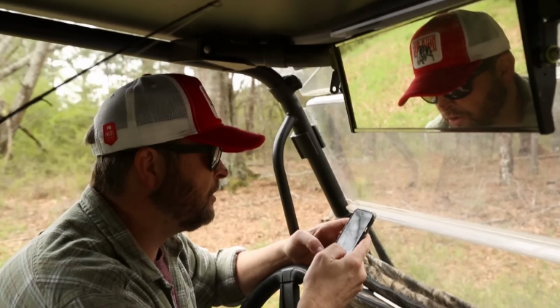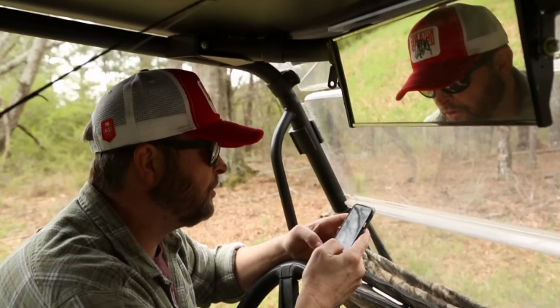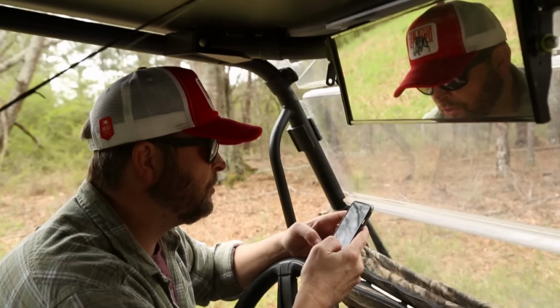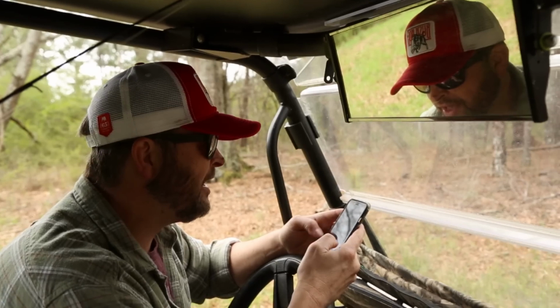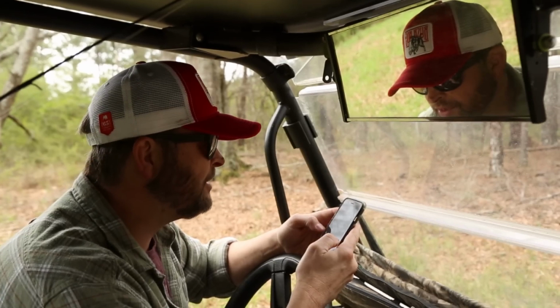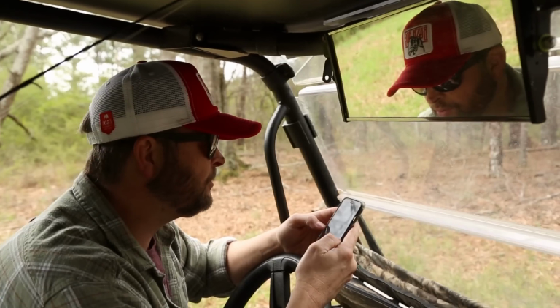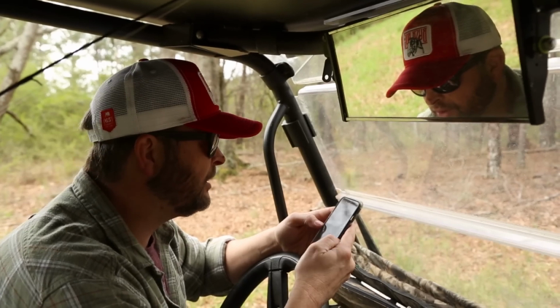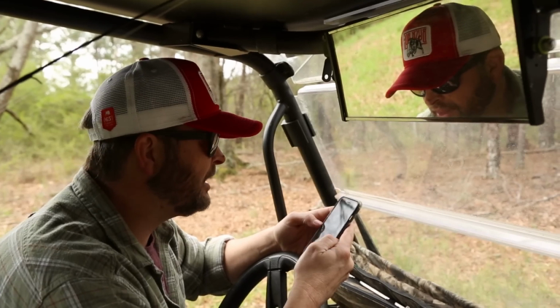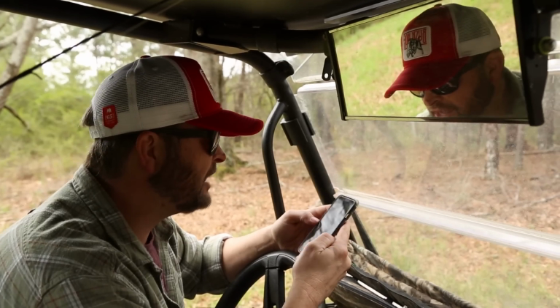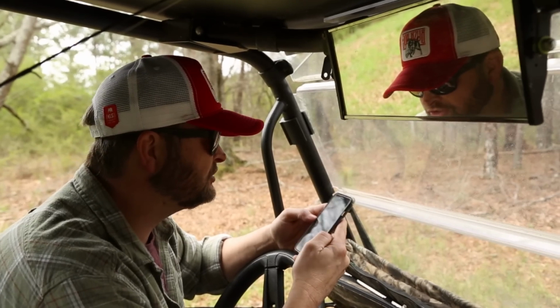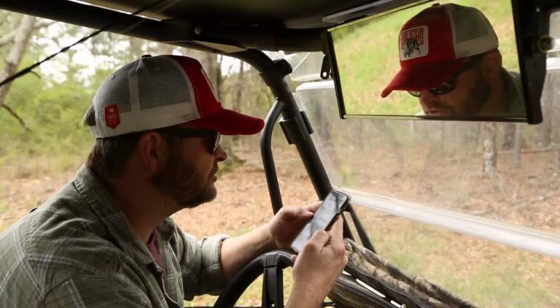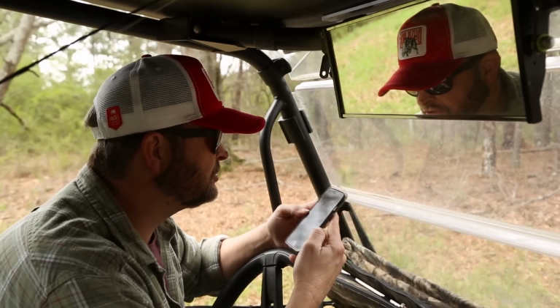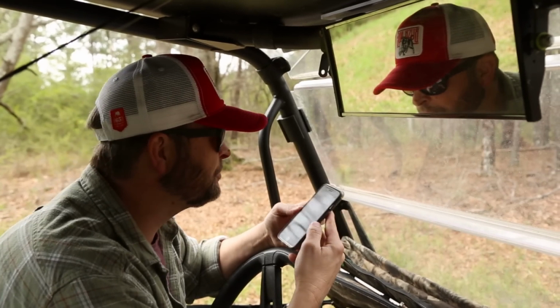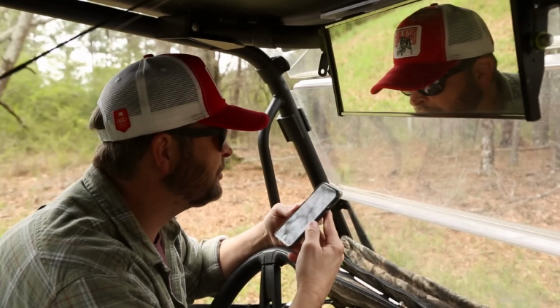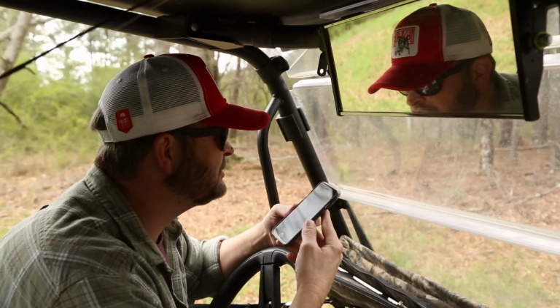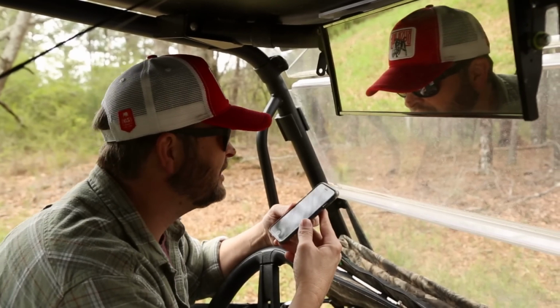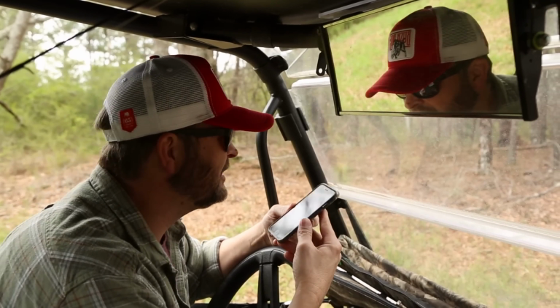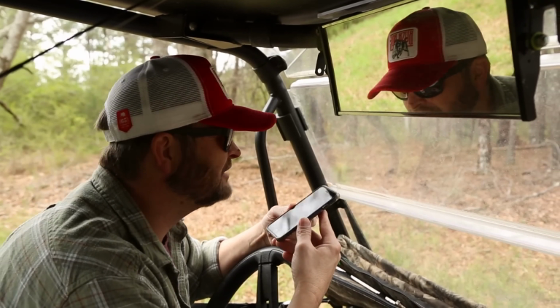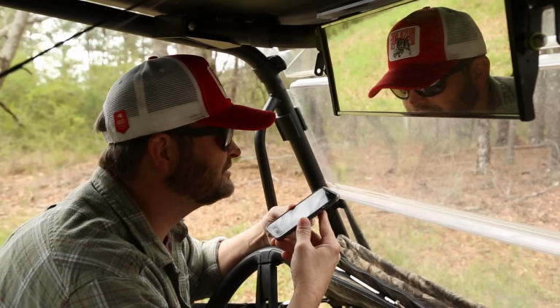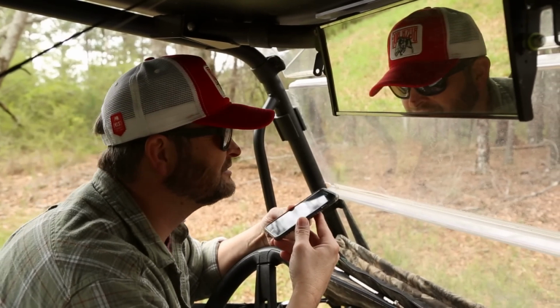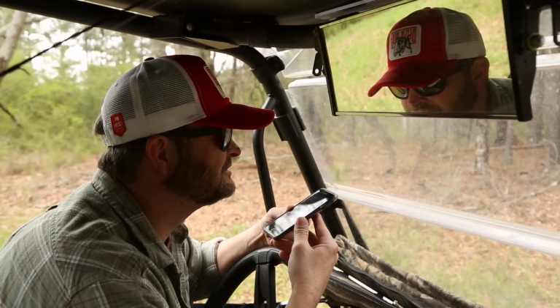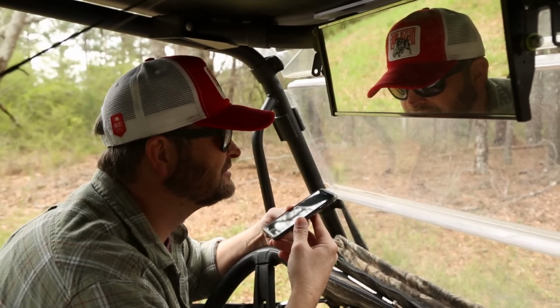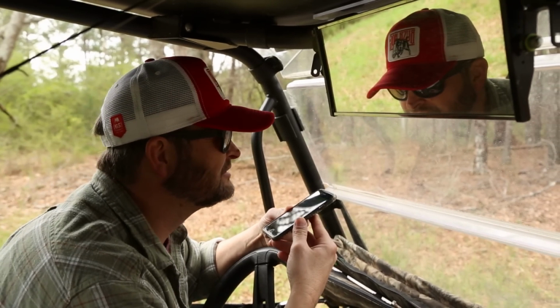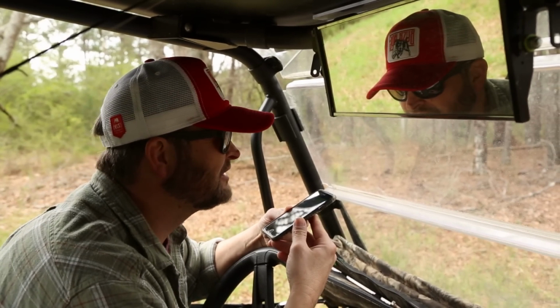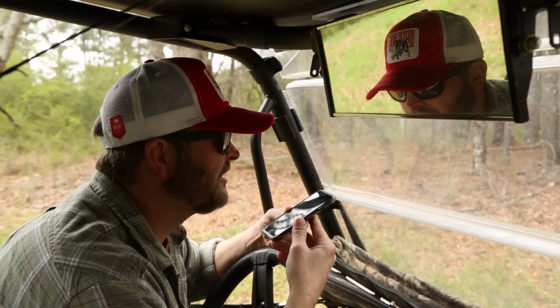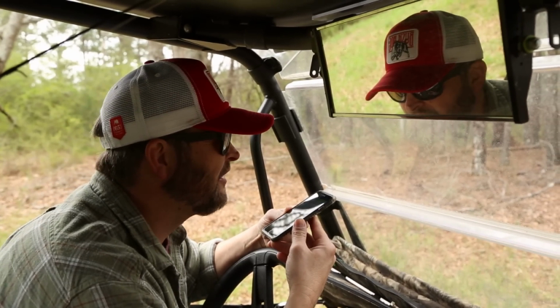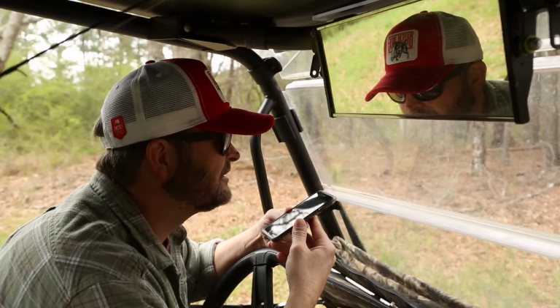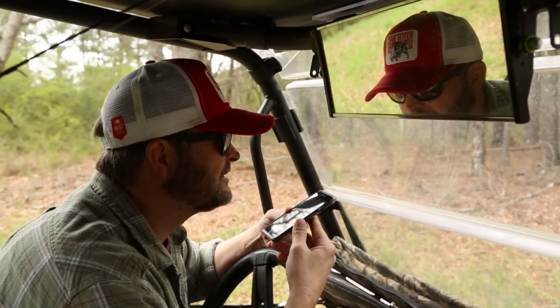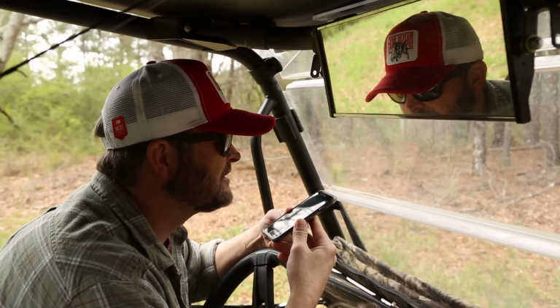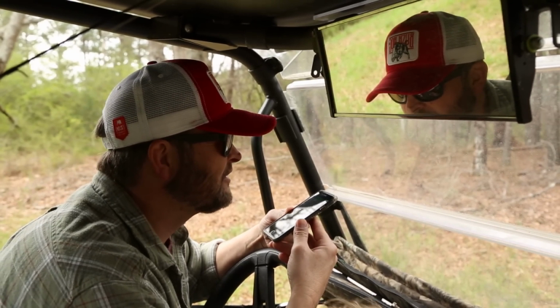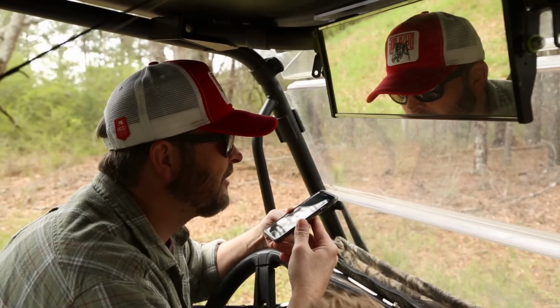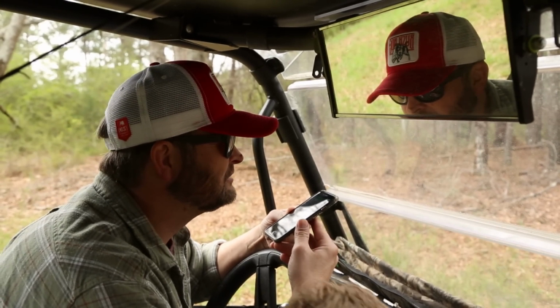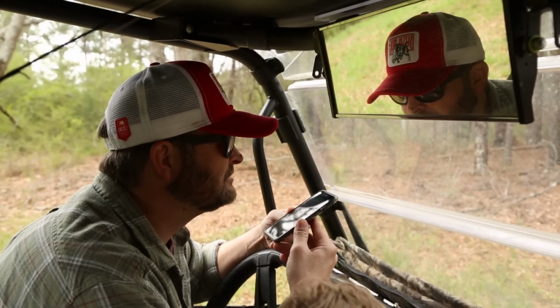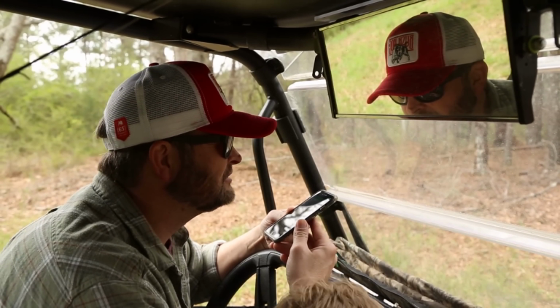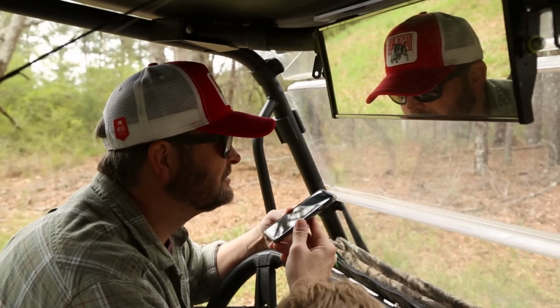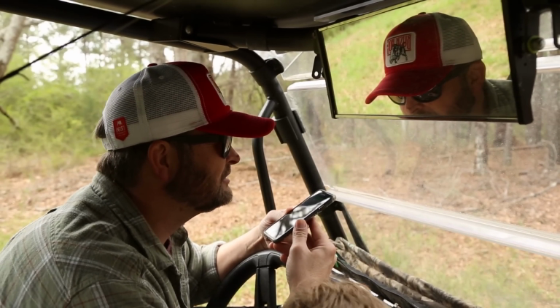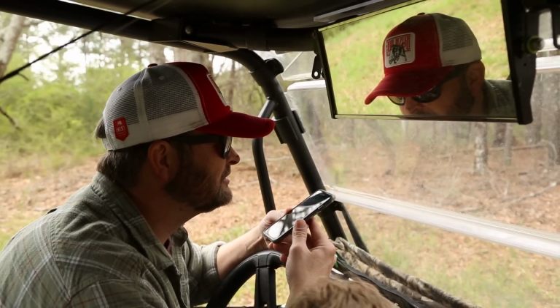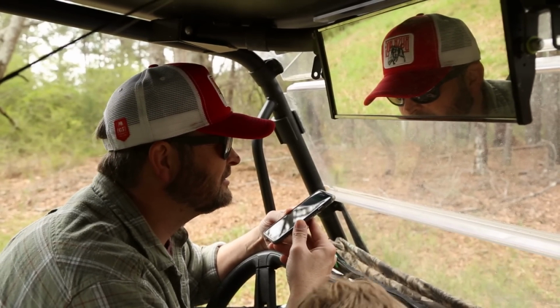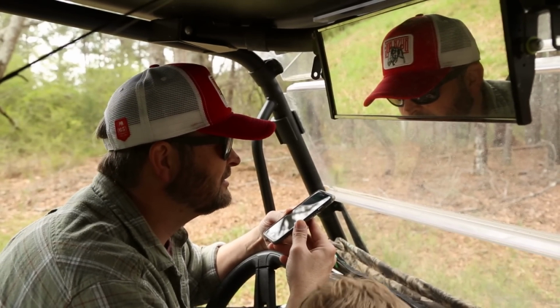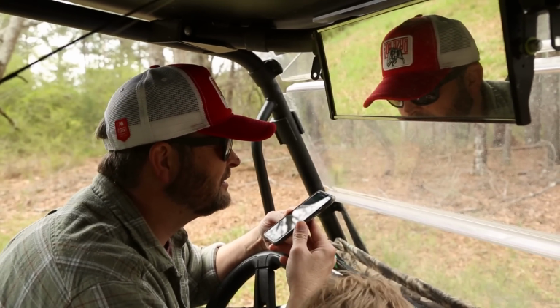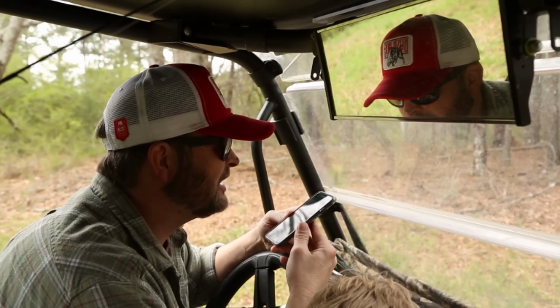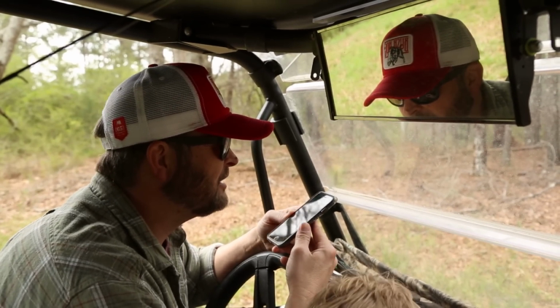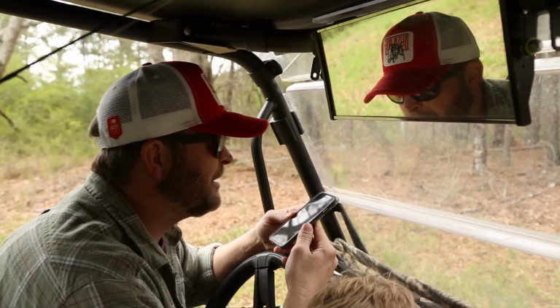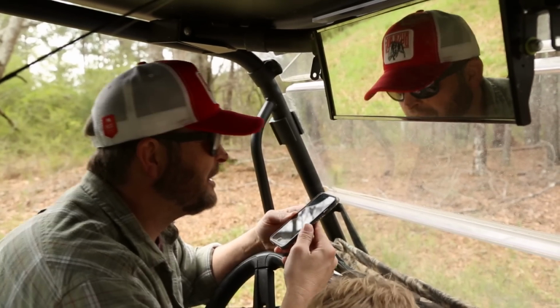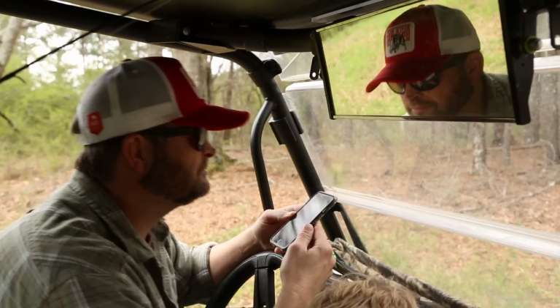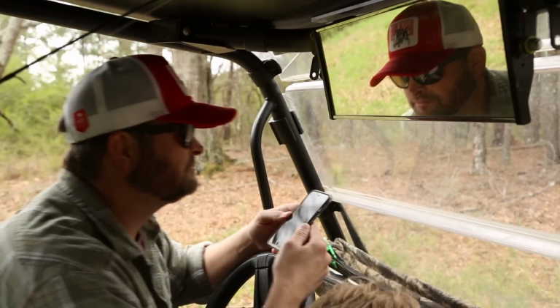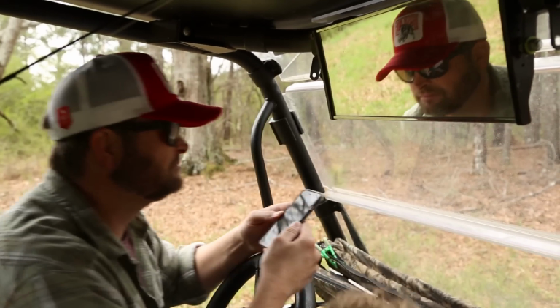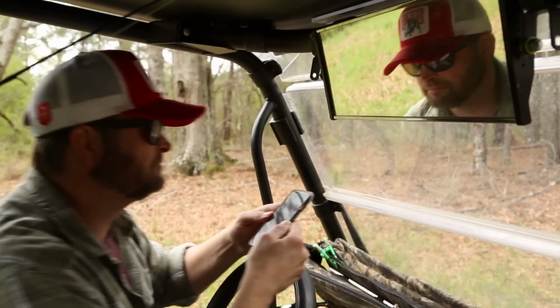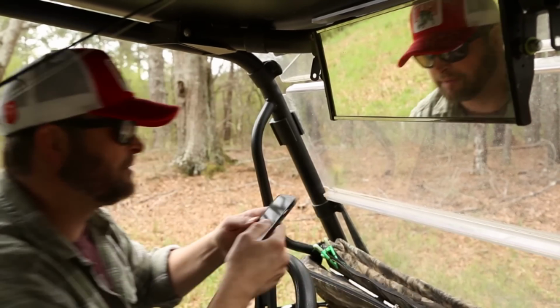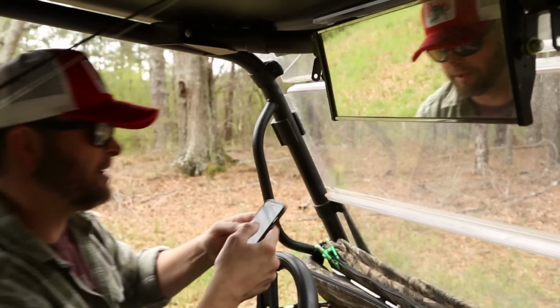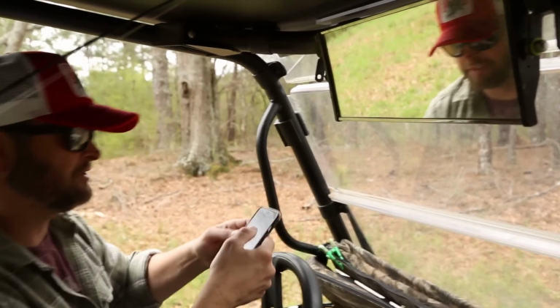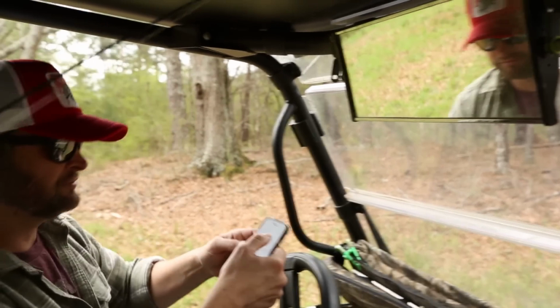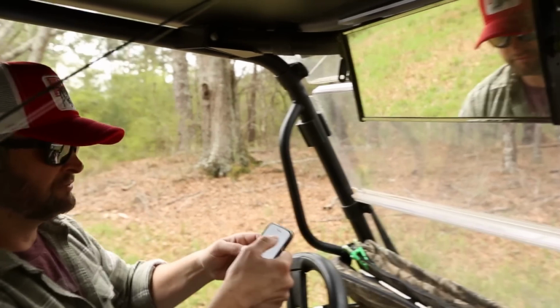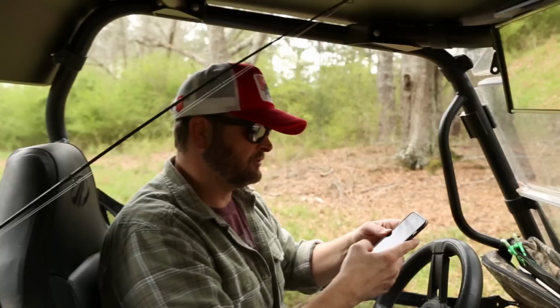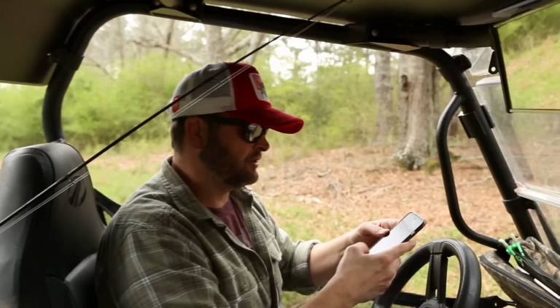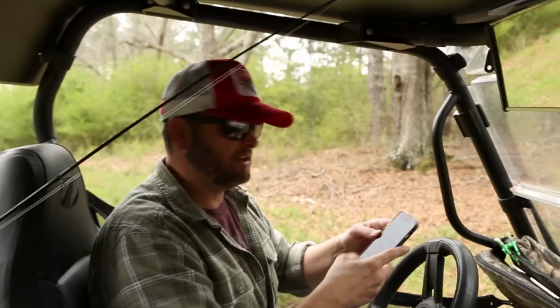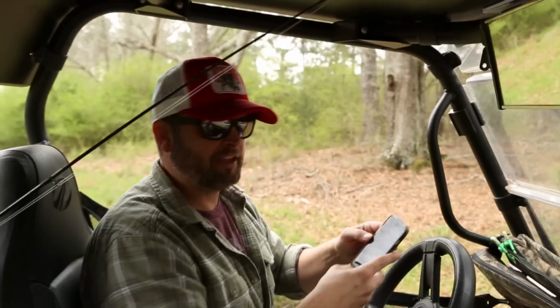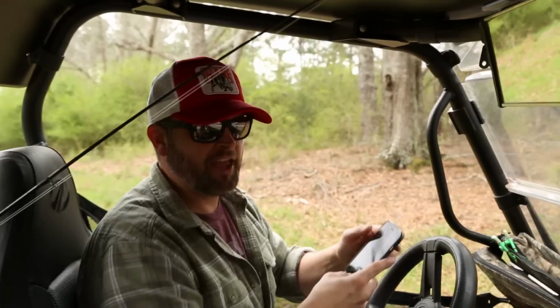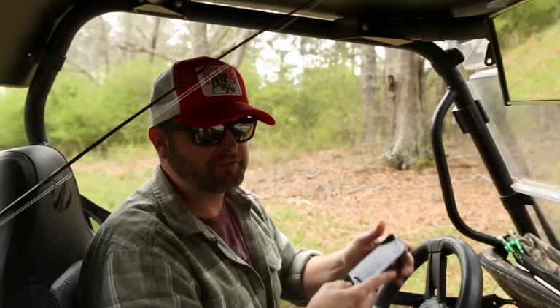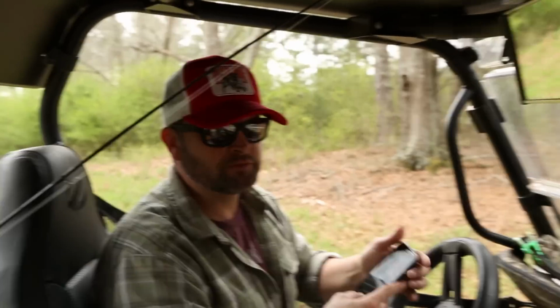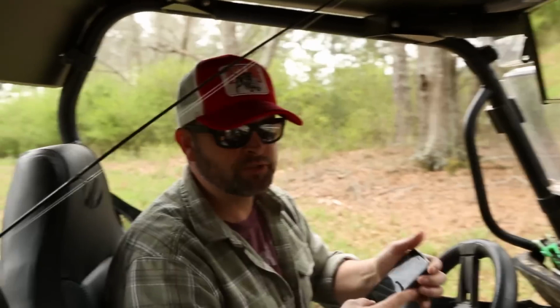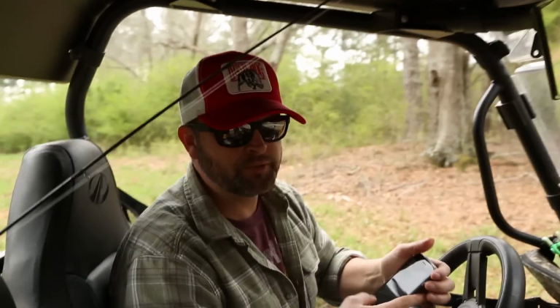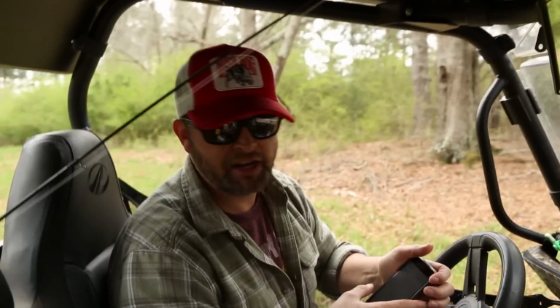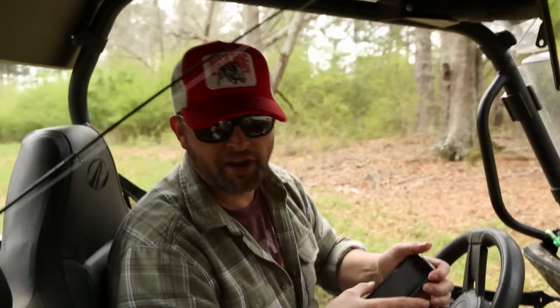Alright, well I sure appreciate it. You're welcome. Have a good day. Thank you, ma'am. Bye-bye. Alright, I got it. We're ready.